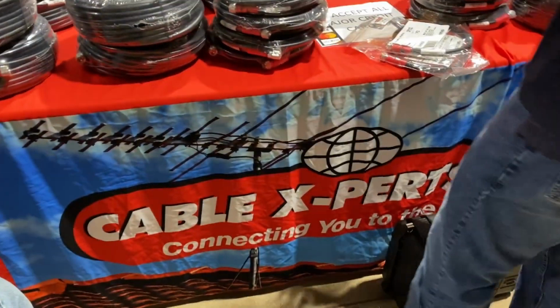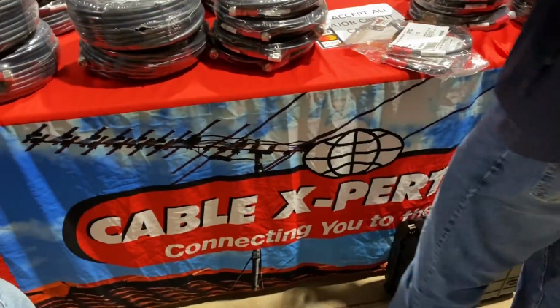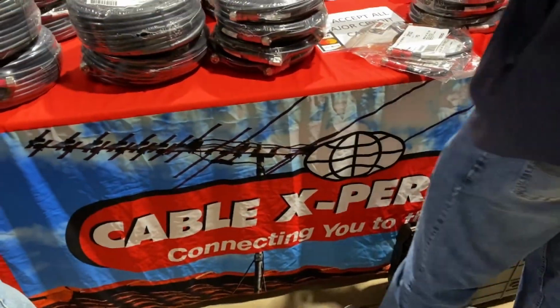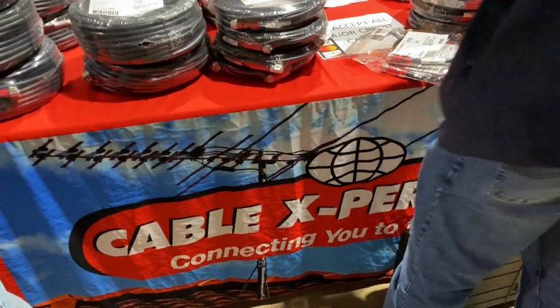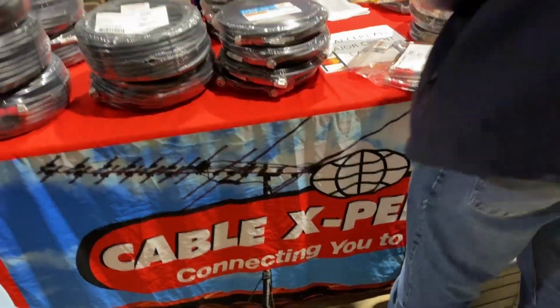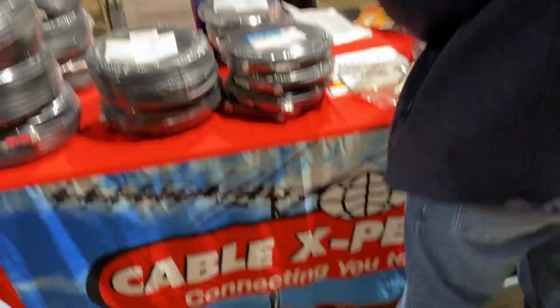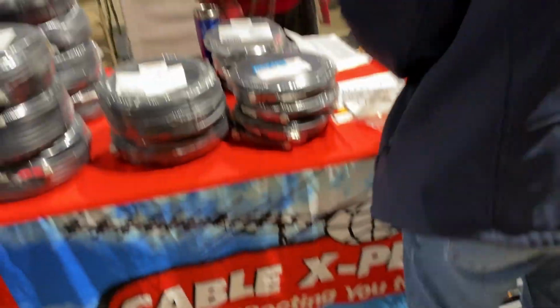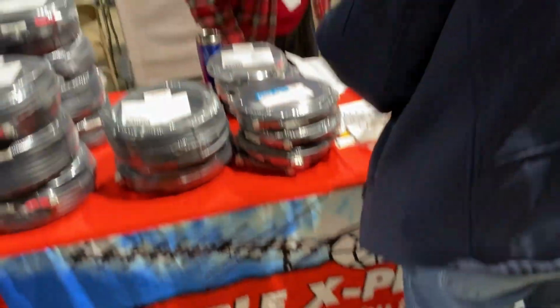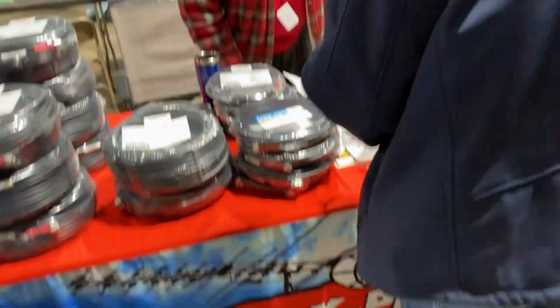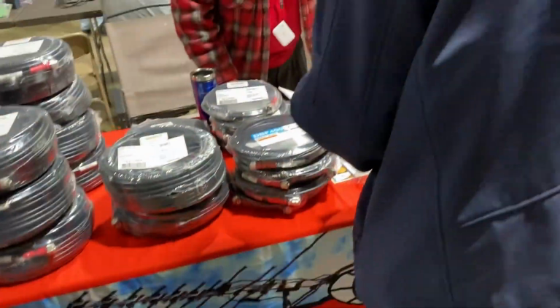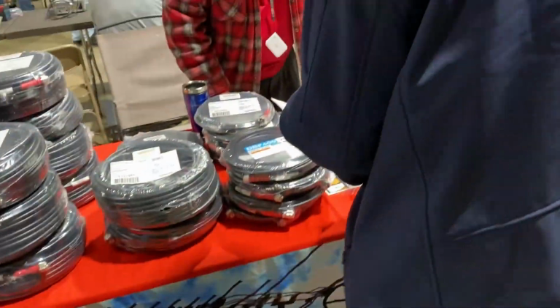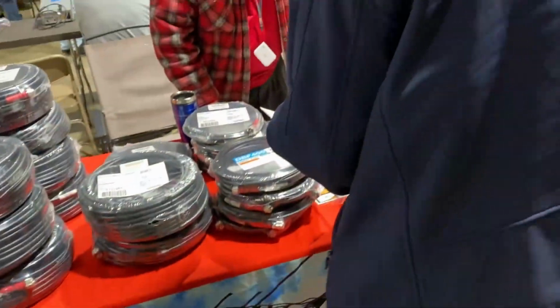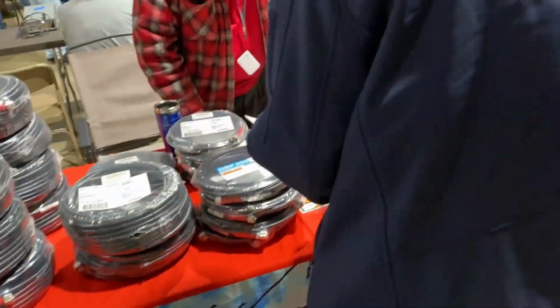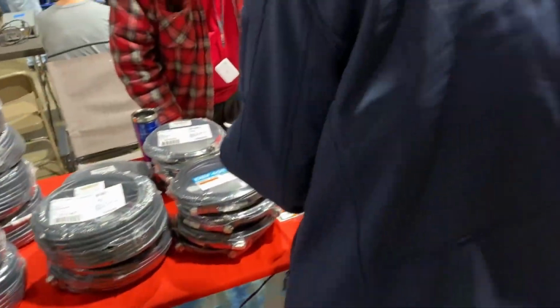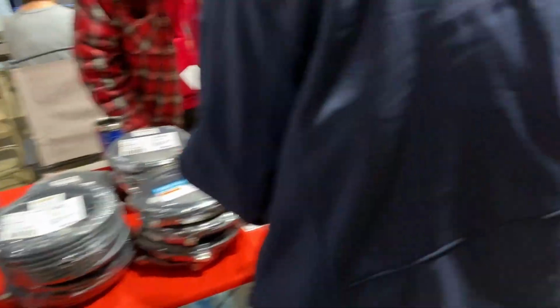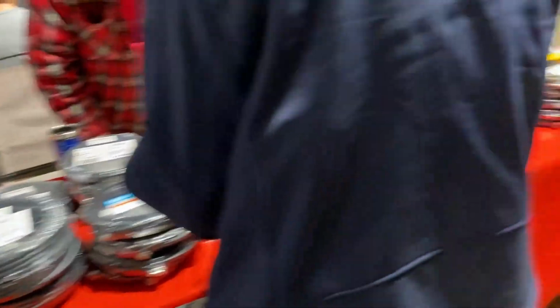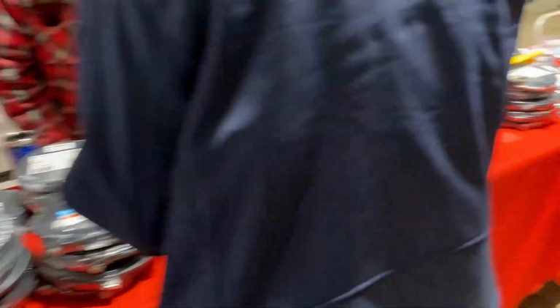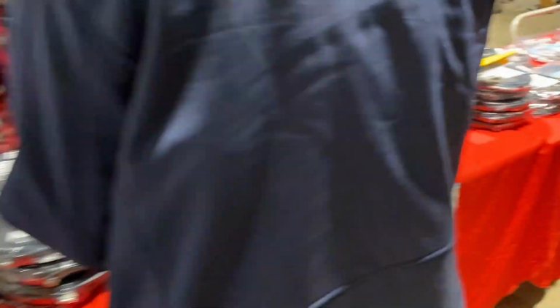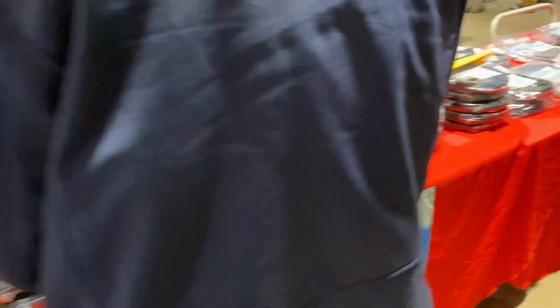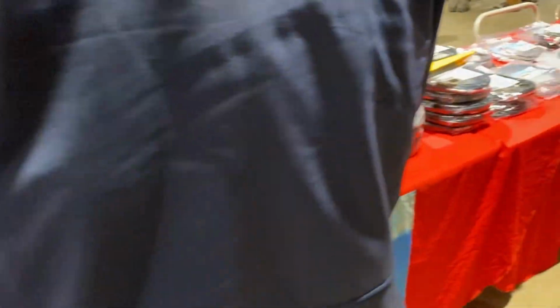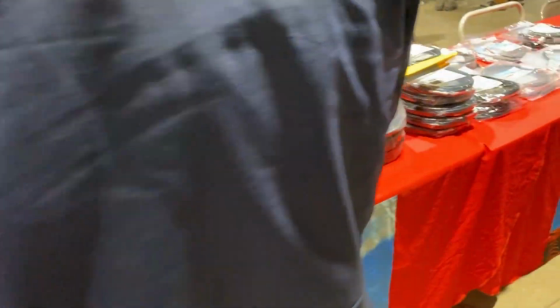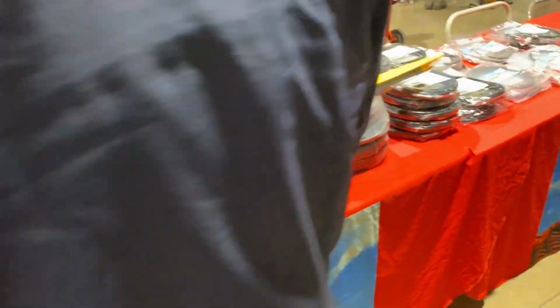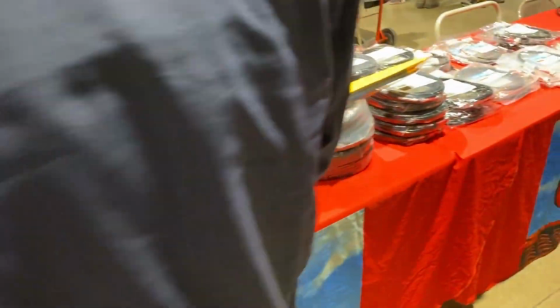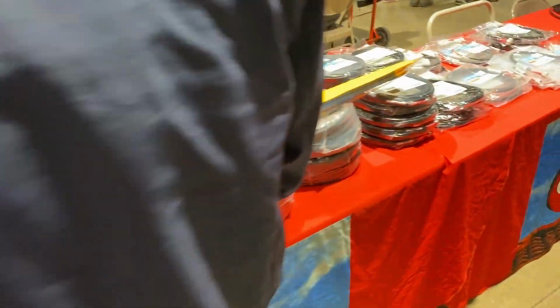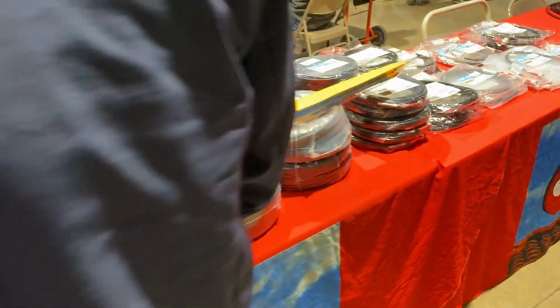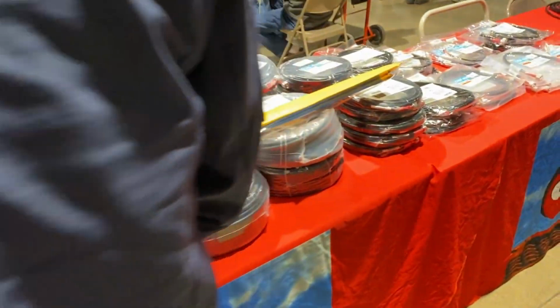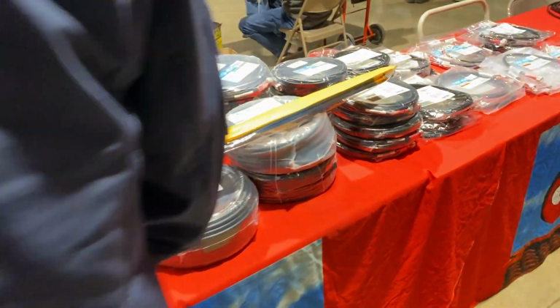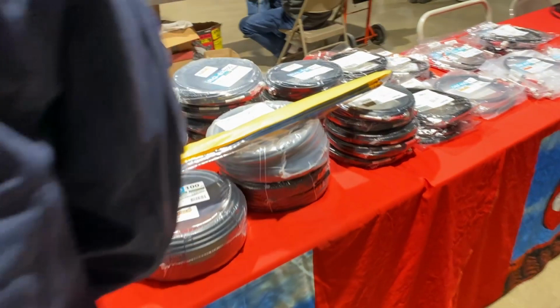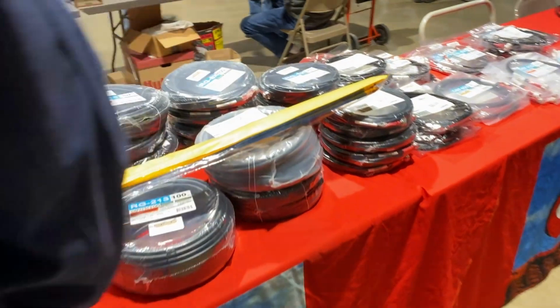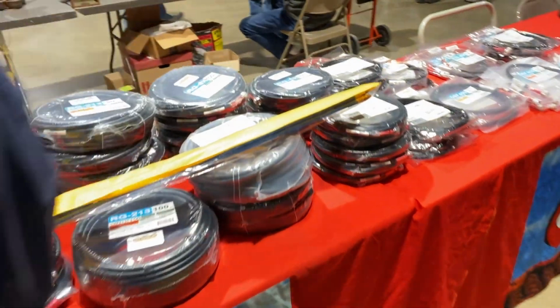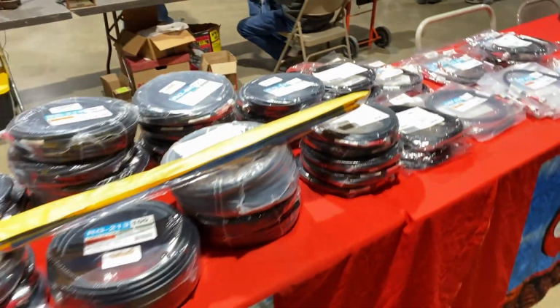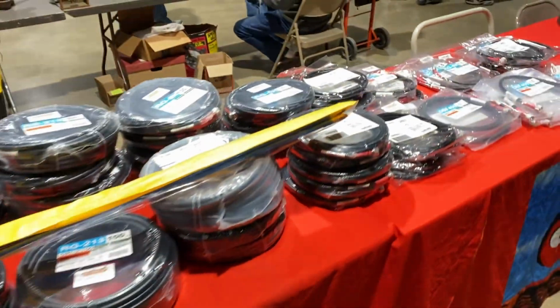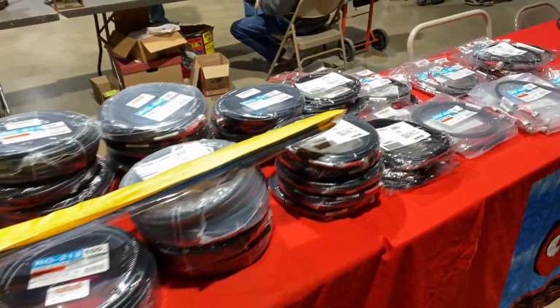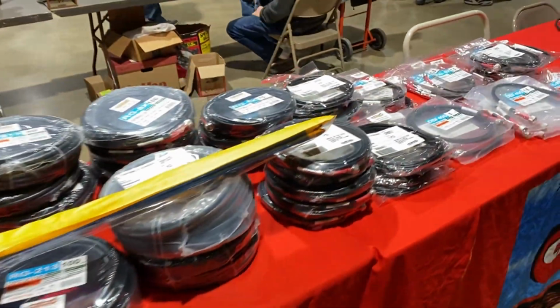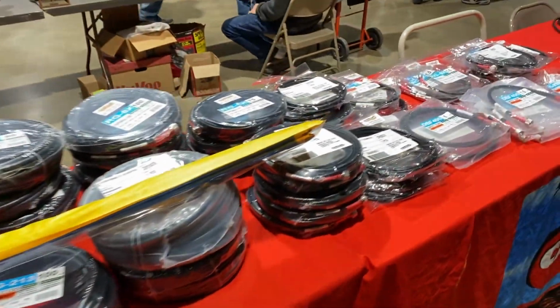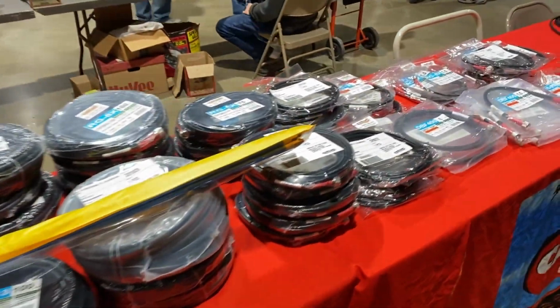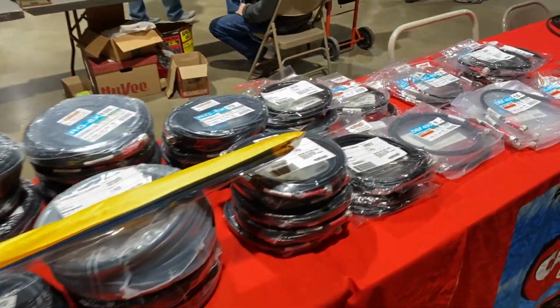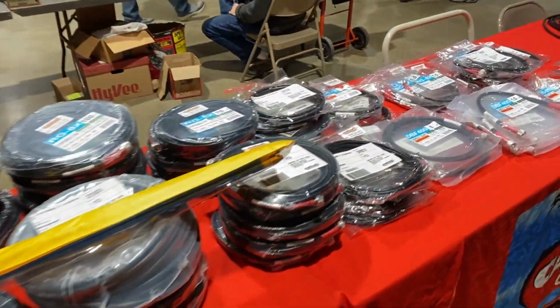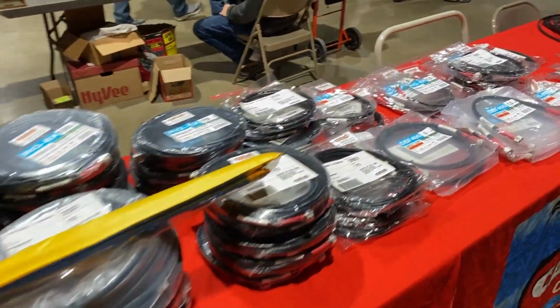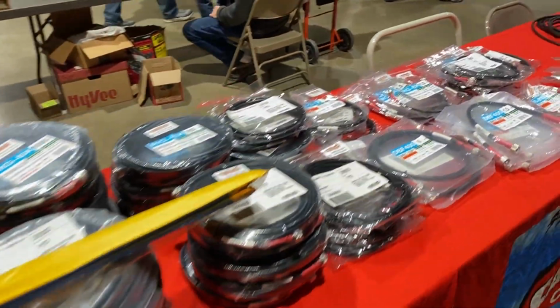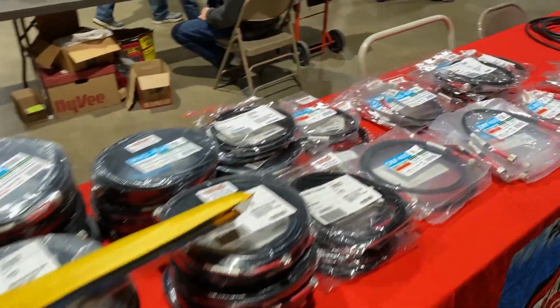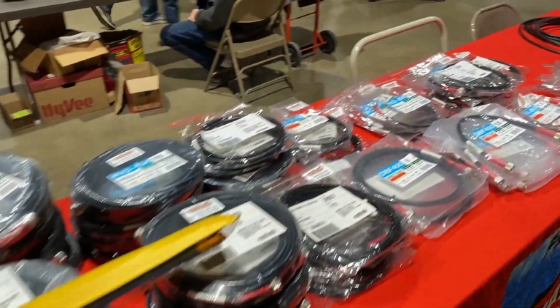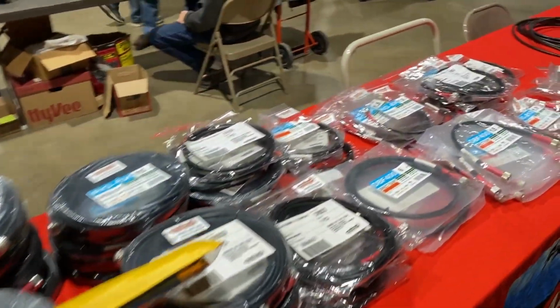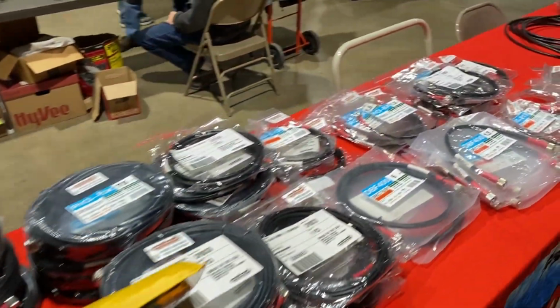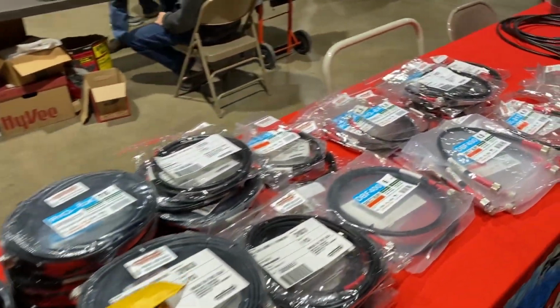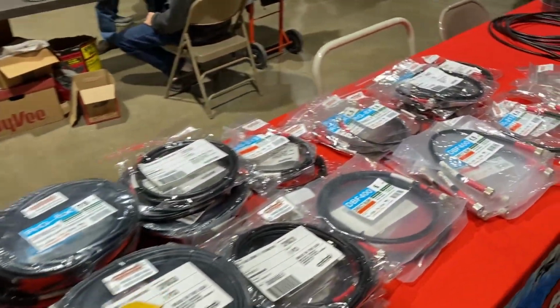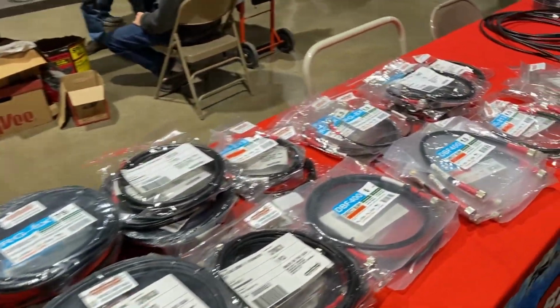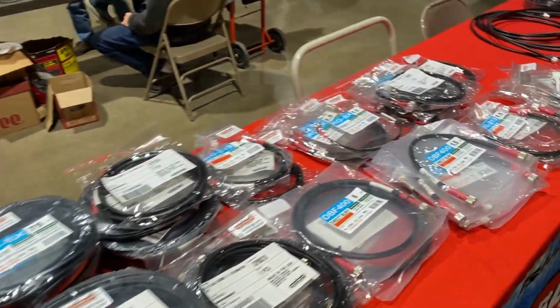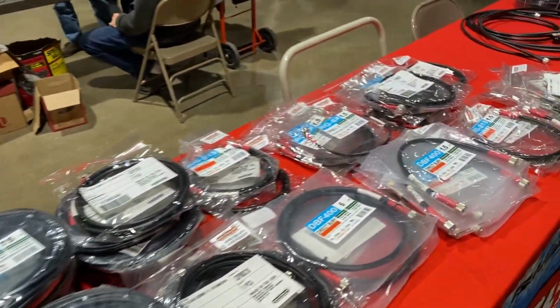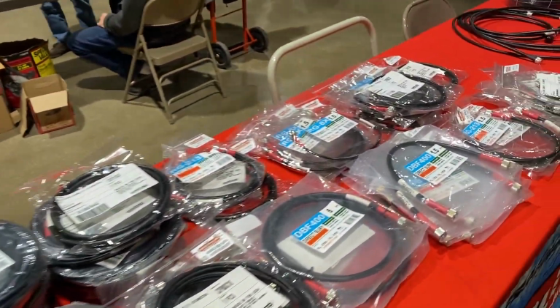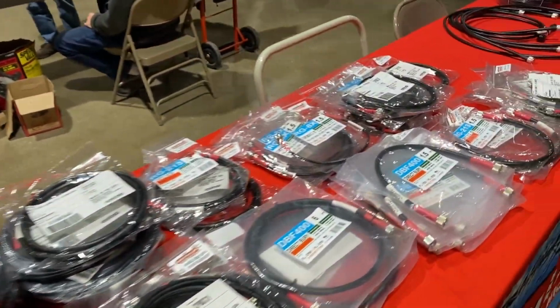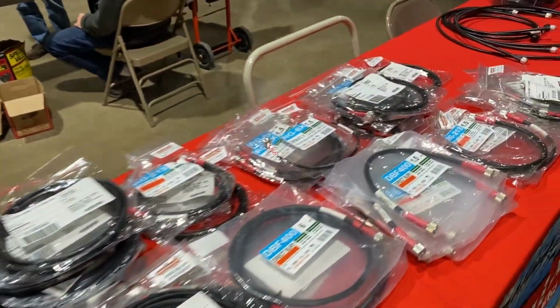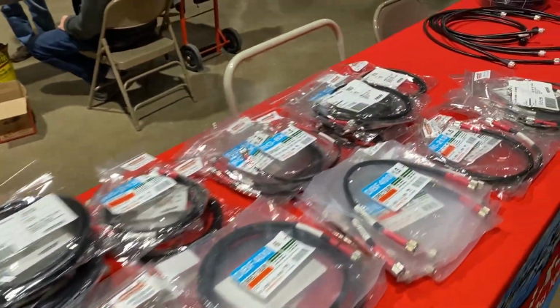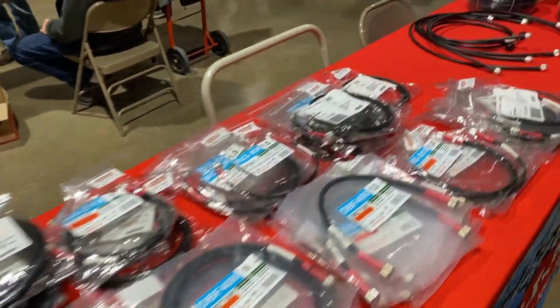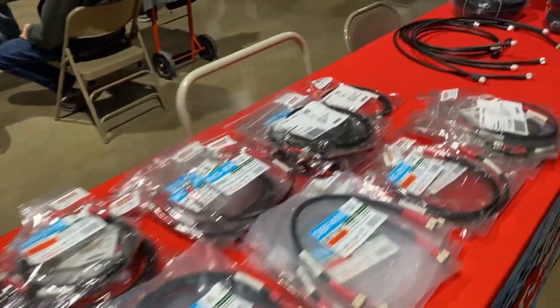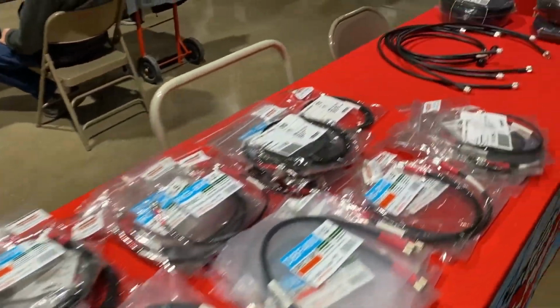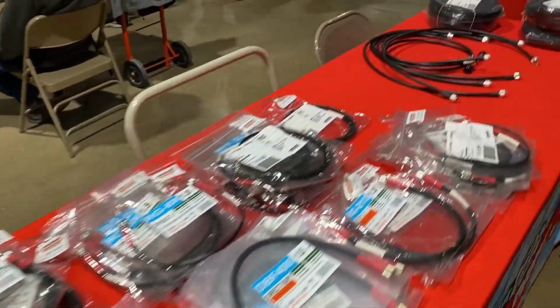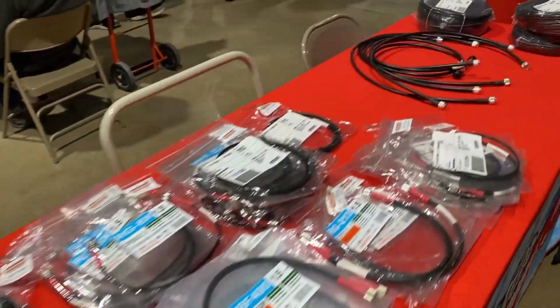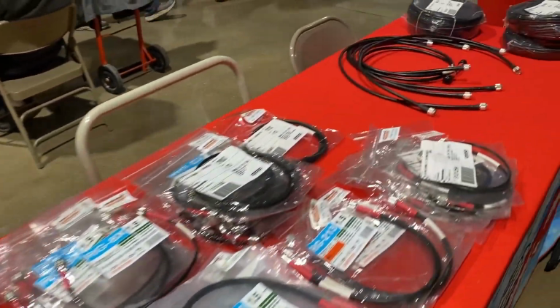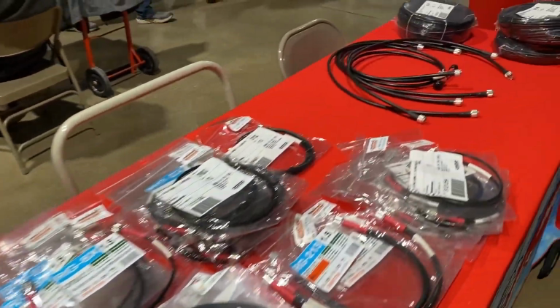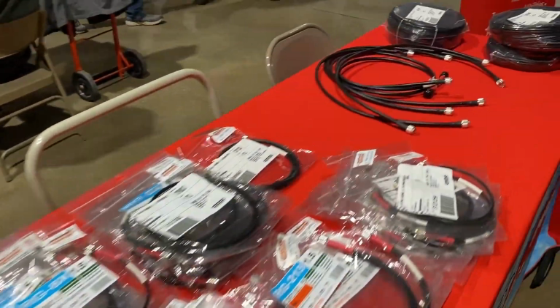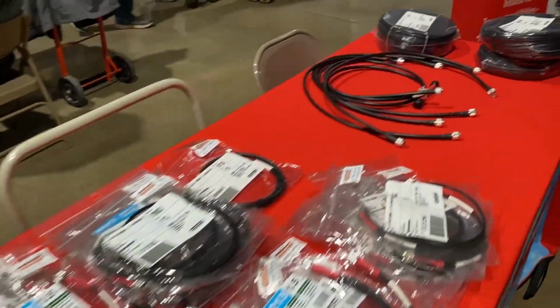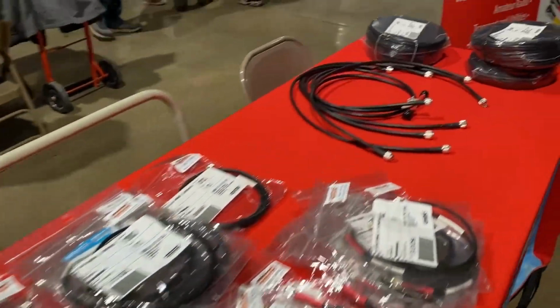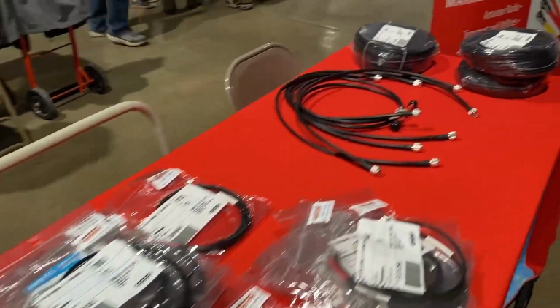This guy was selling coax cable — he had a lot of different types available.